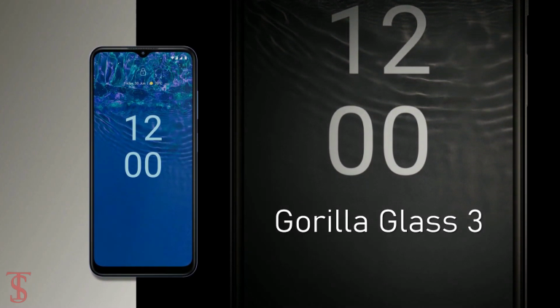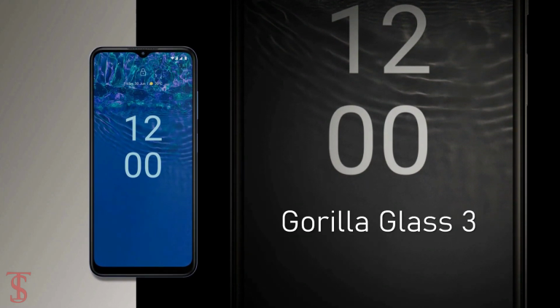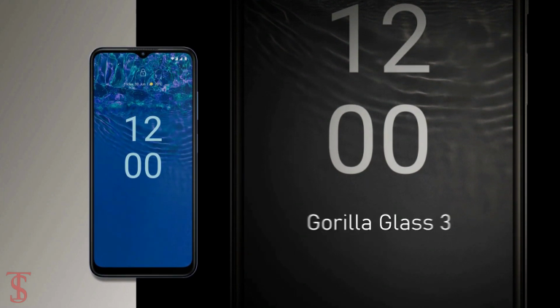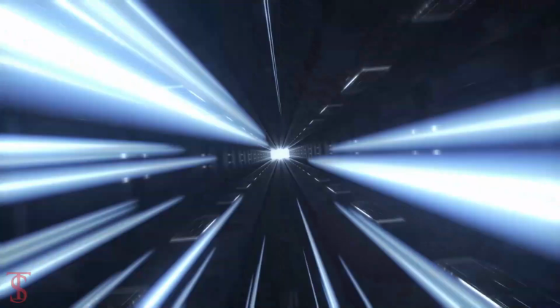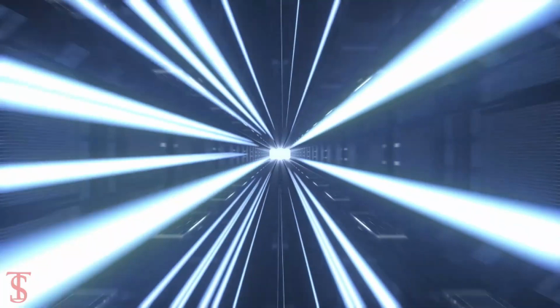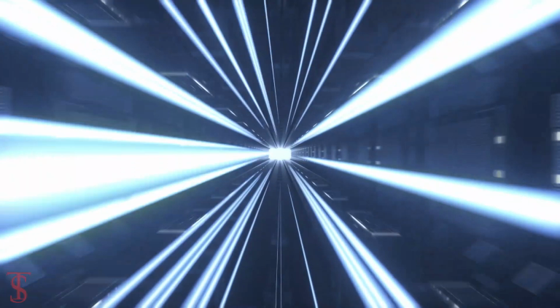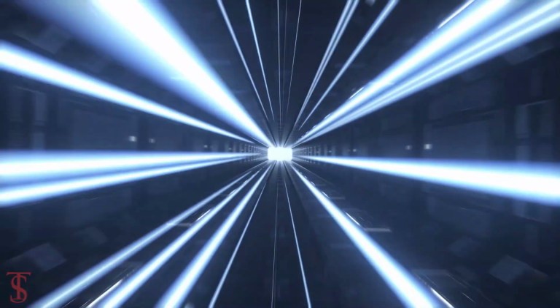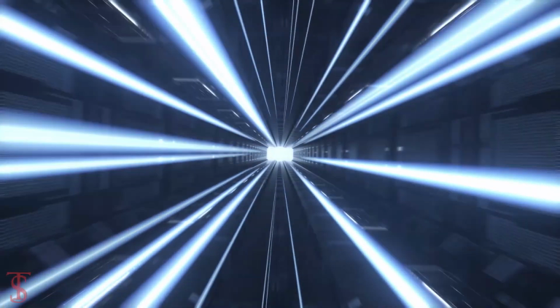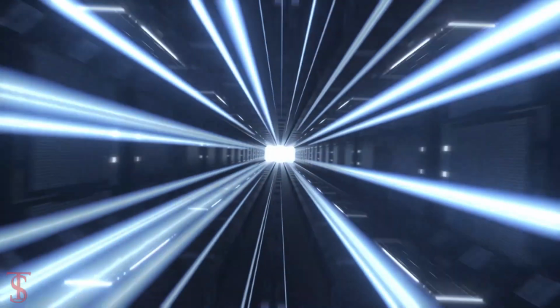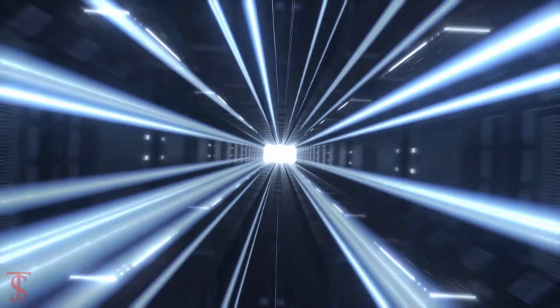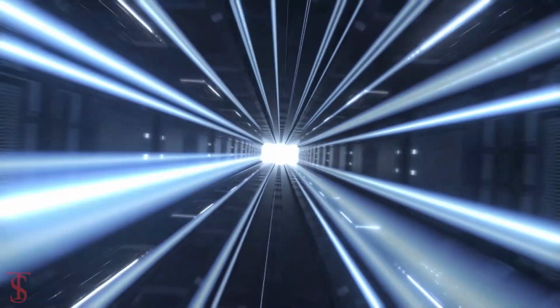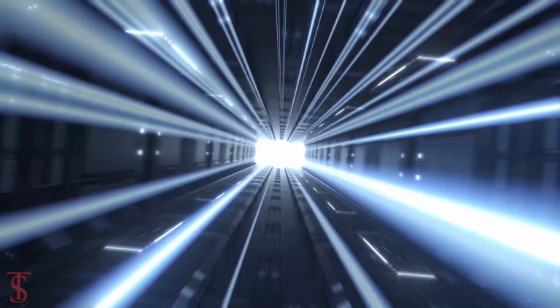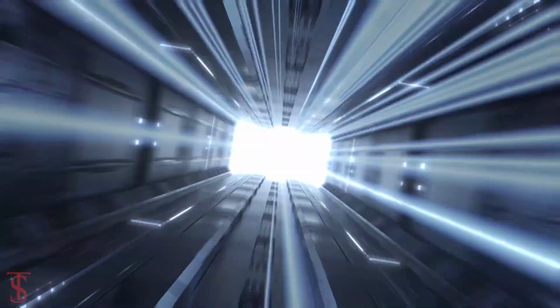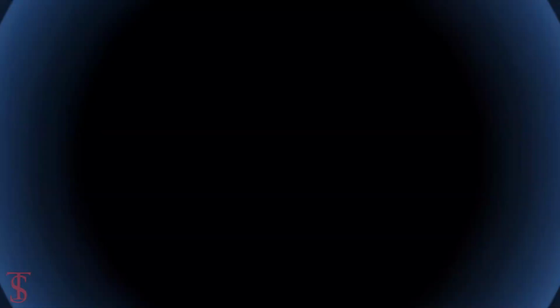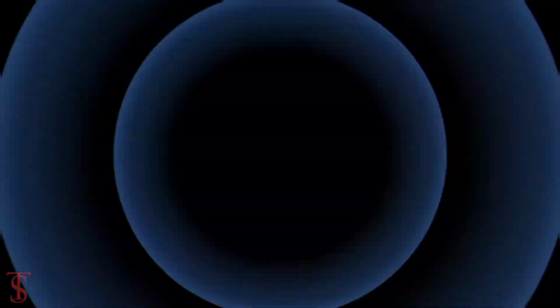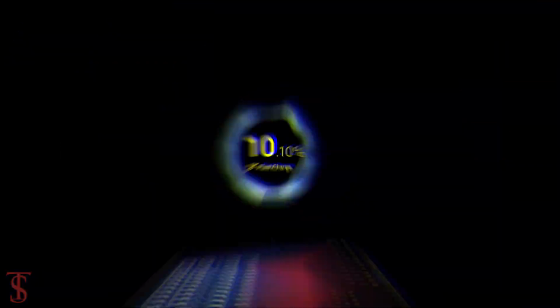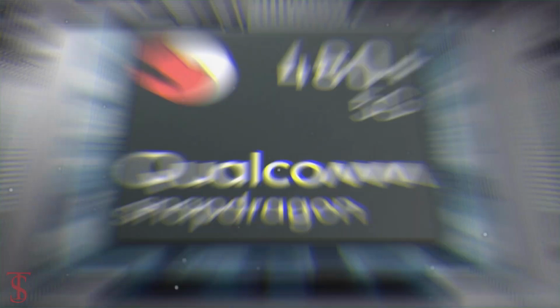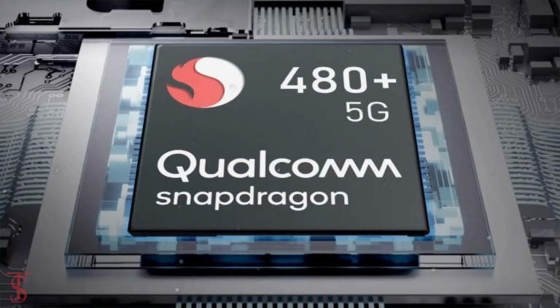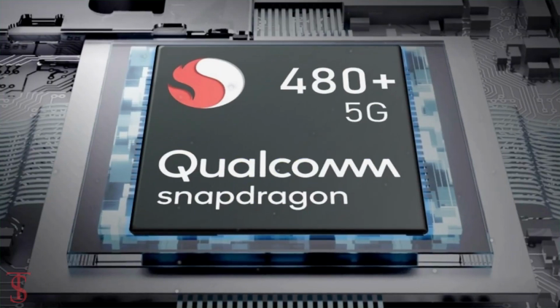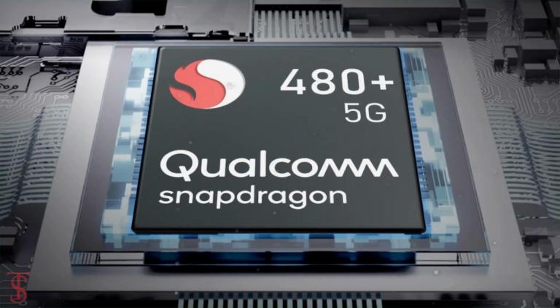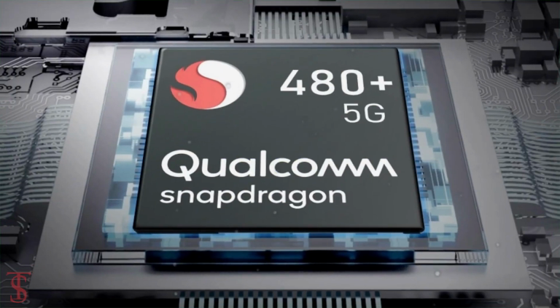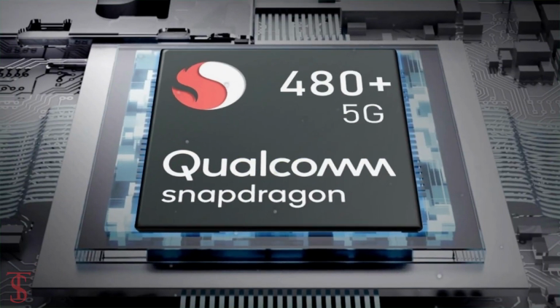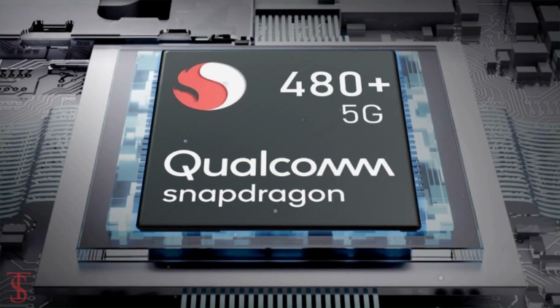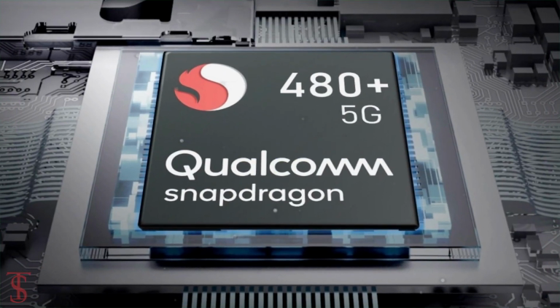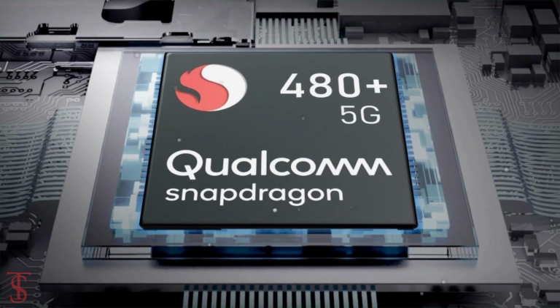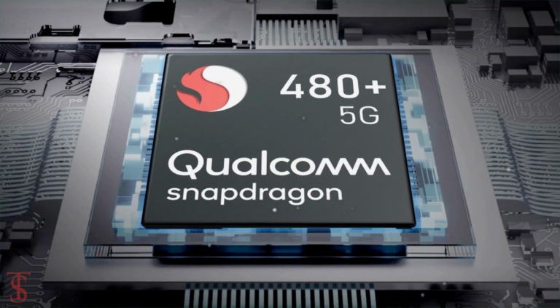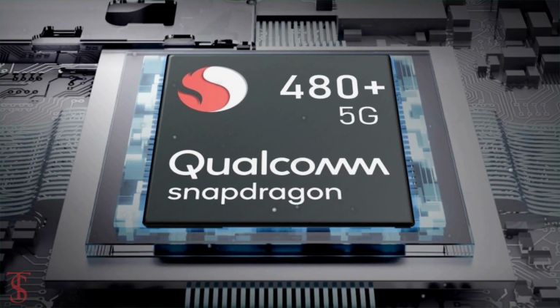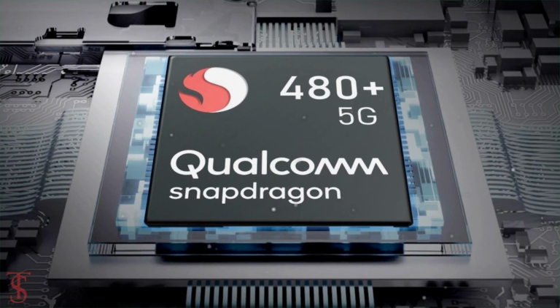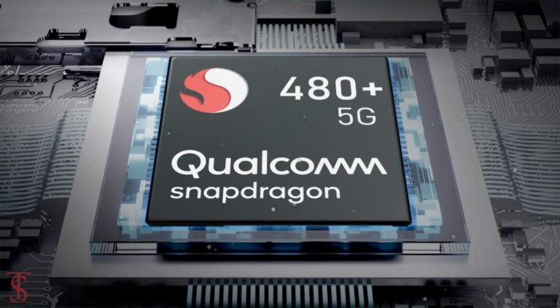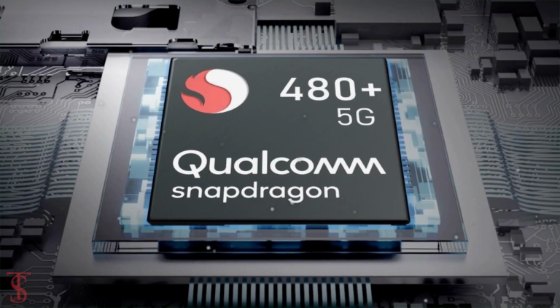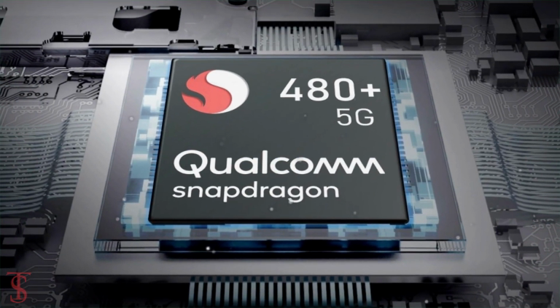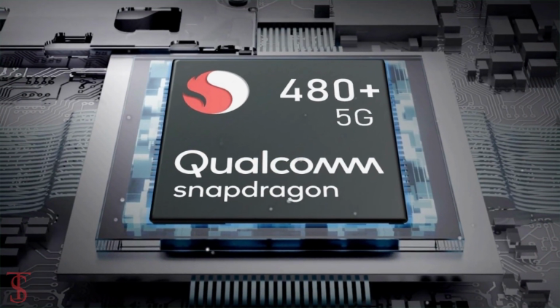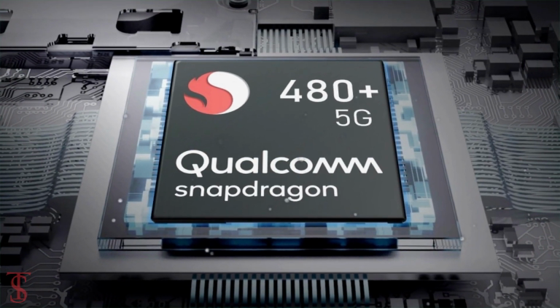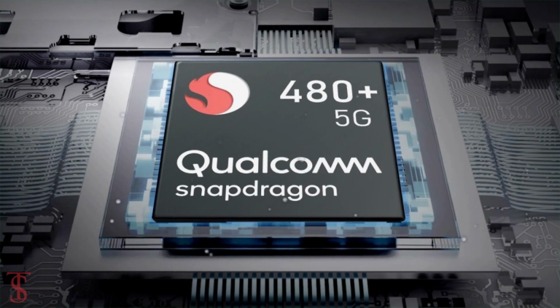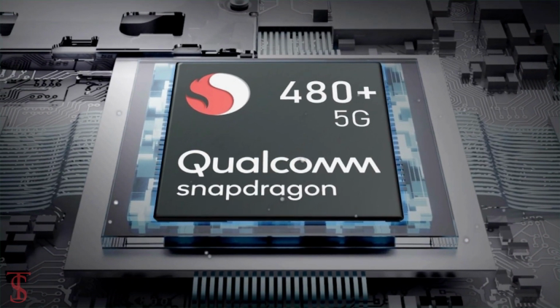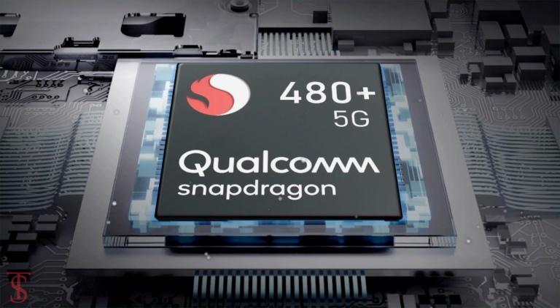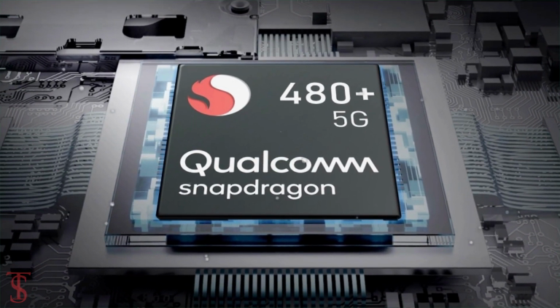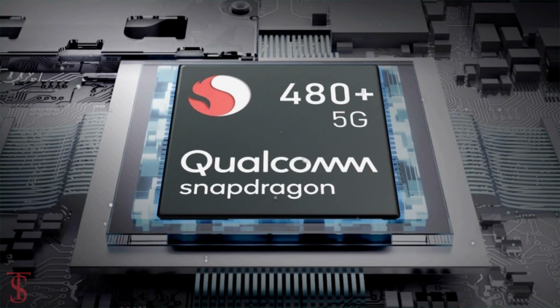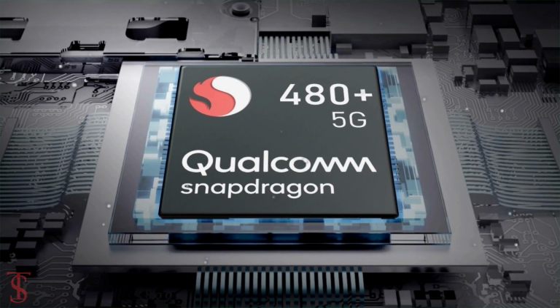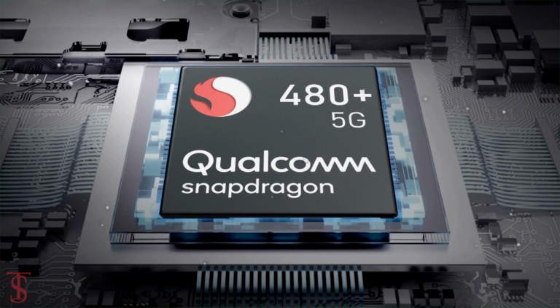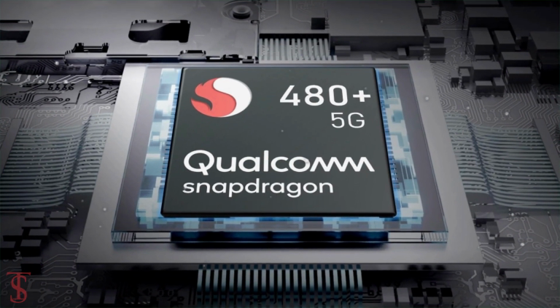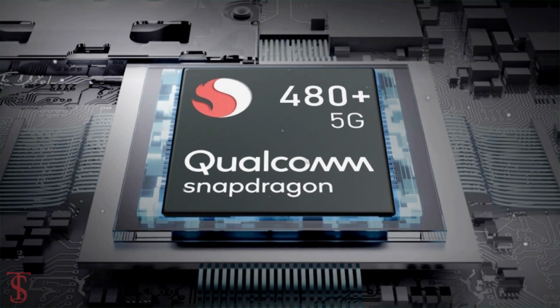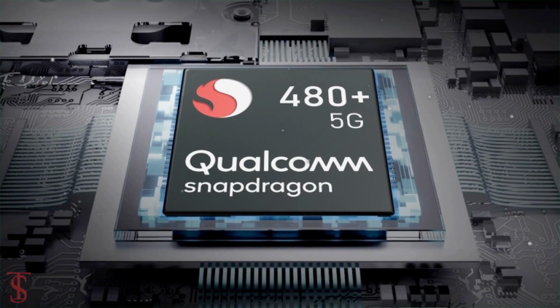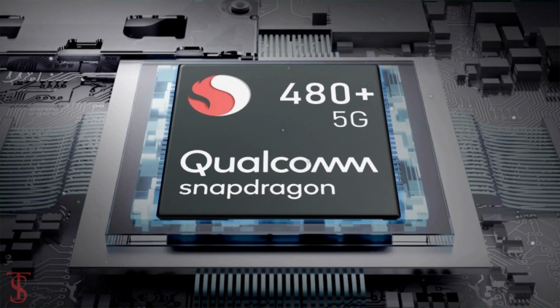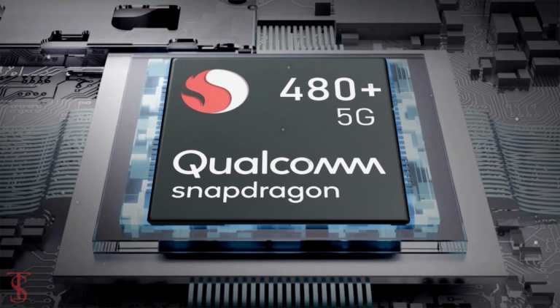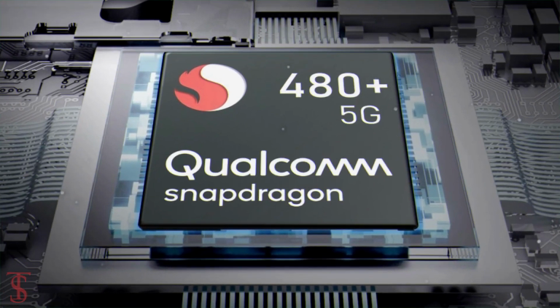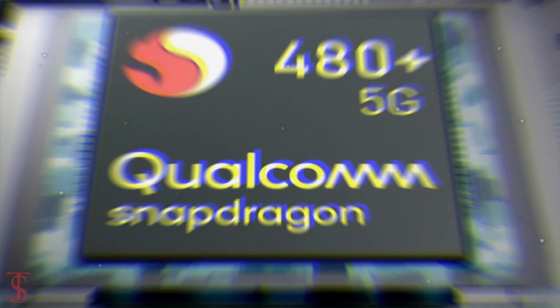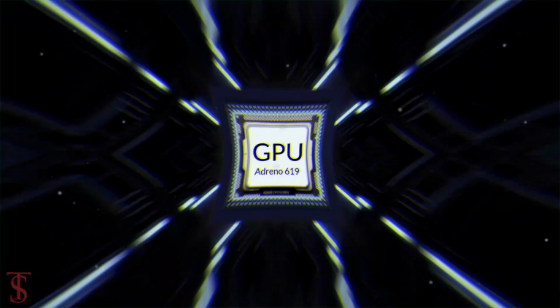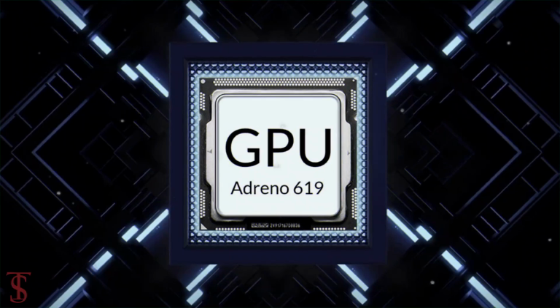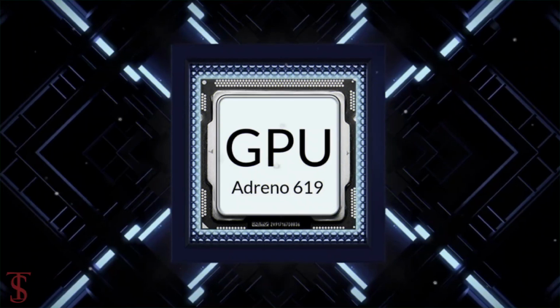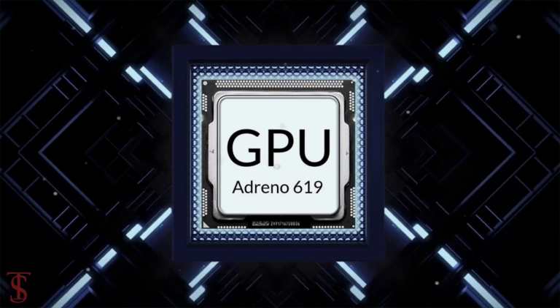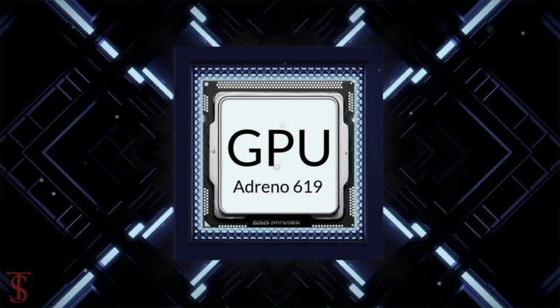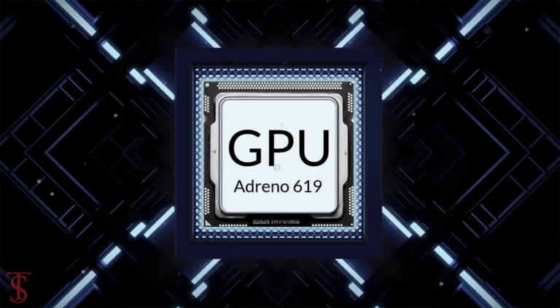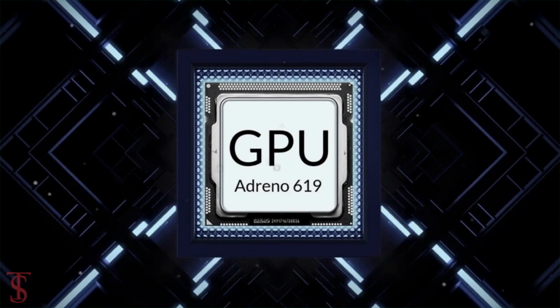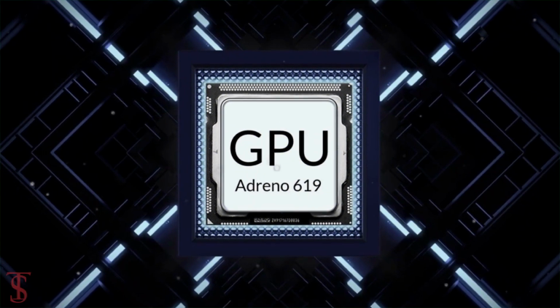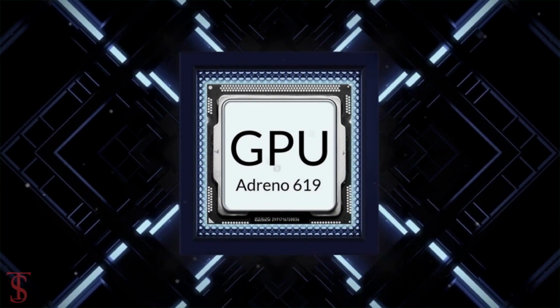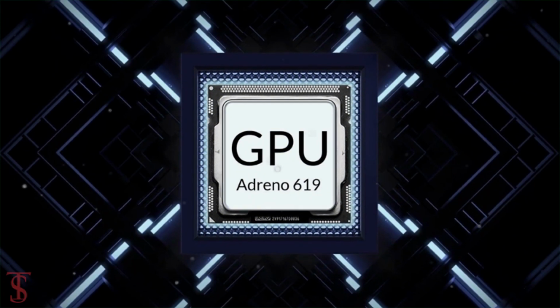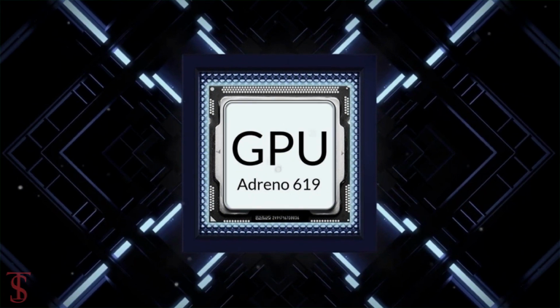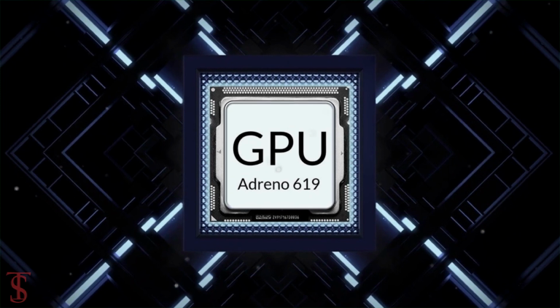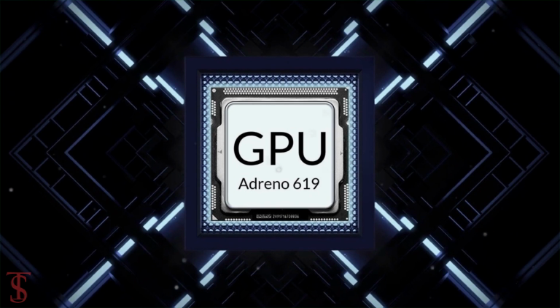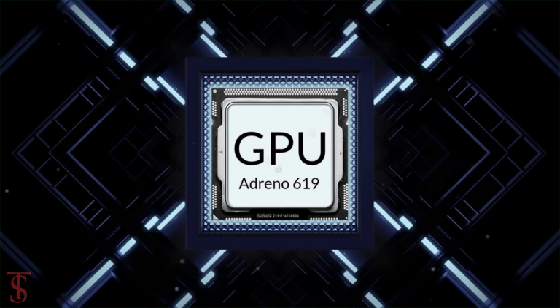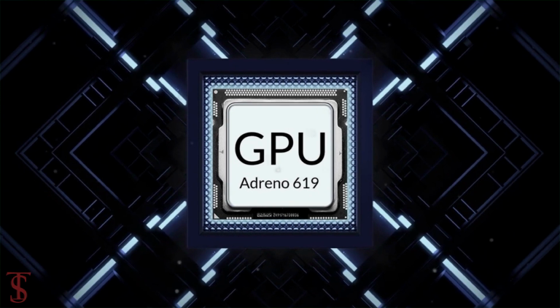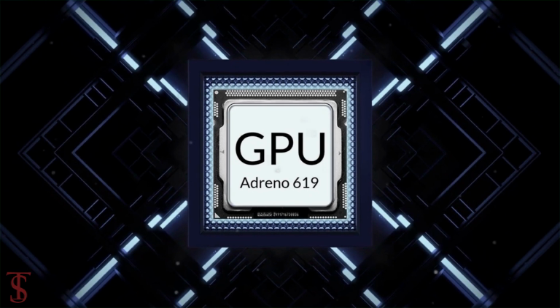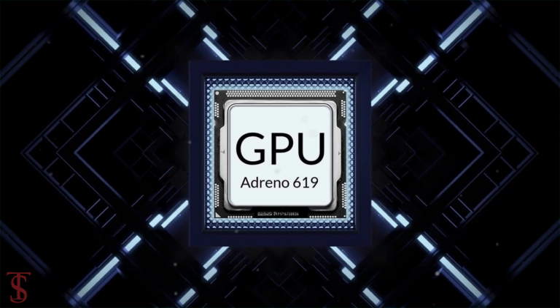The phone comes powered by the Qualcomm Snapdragon 480 Plus chipset, paired with an Adreno 619 GPU.